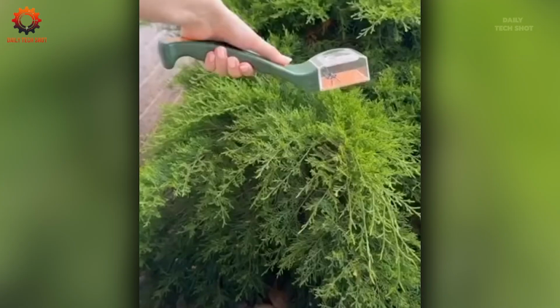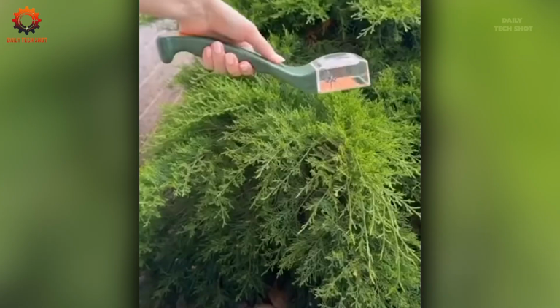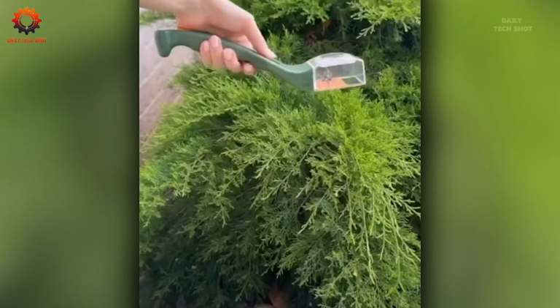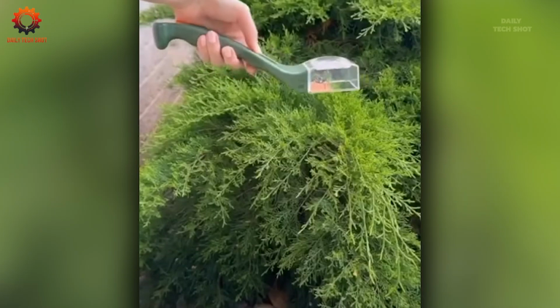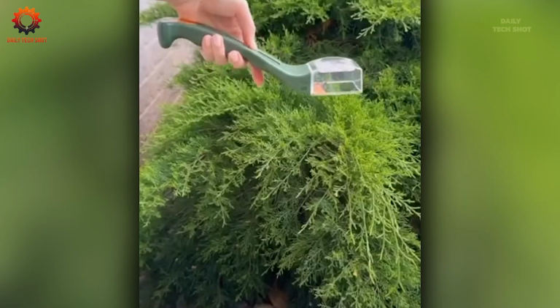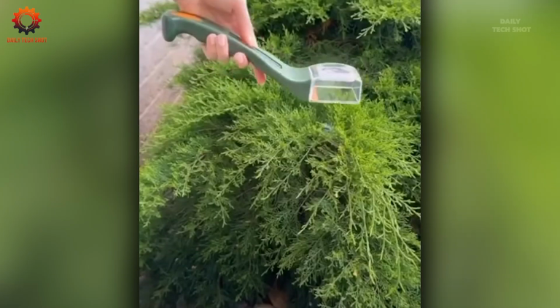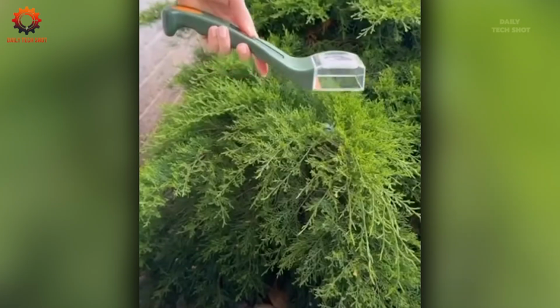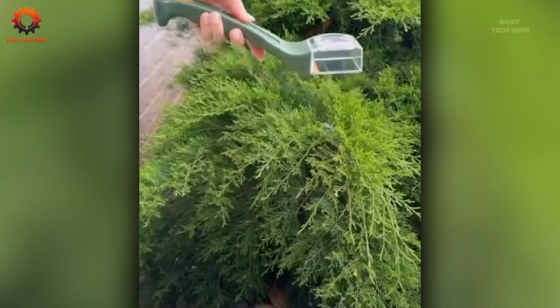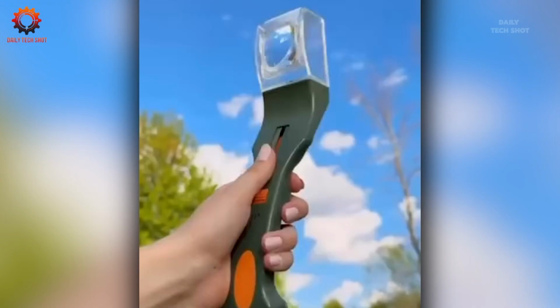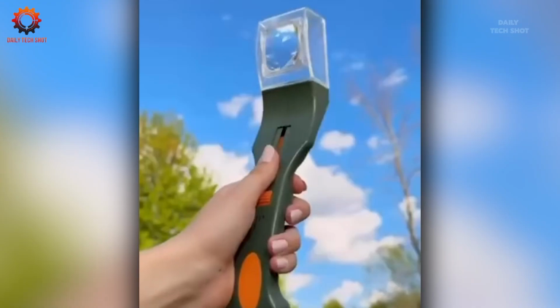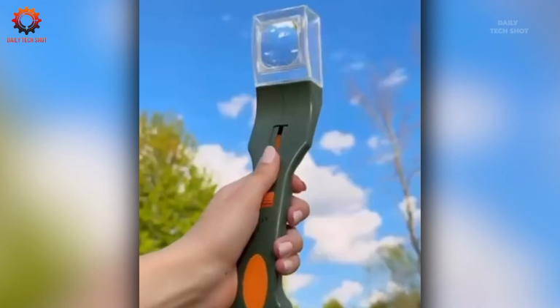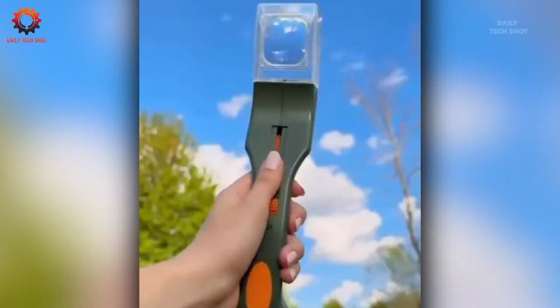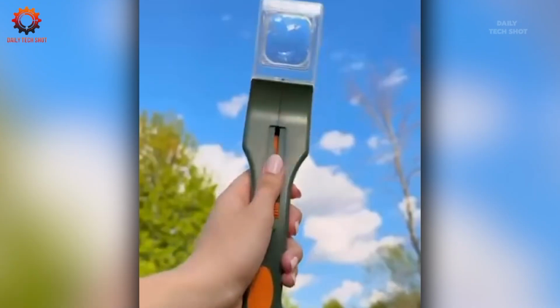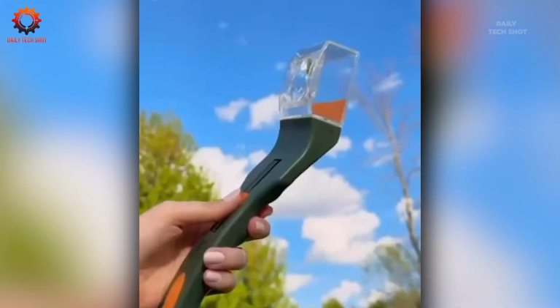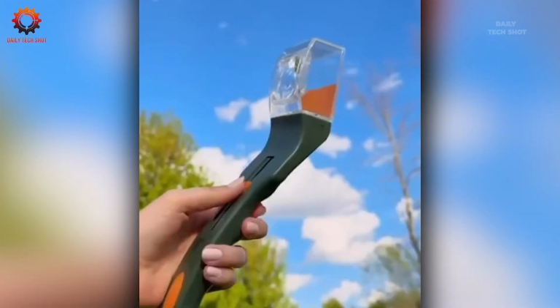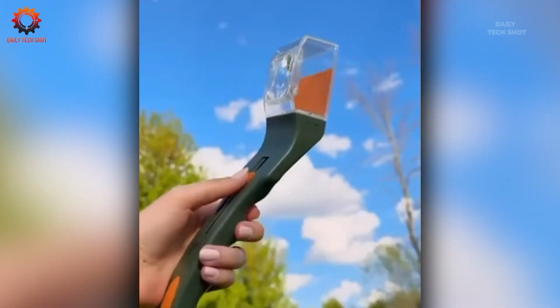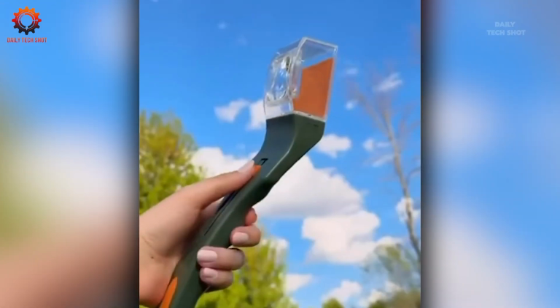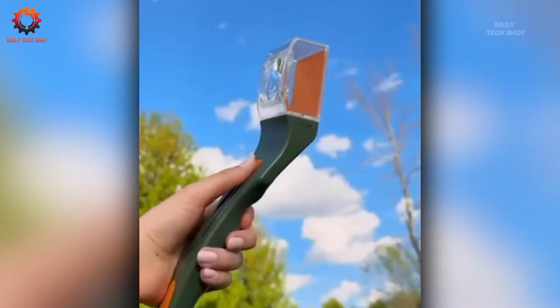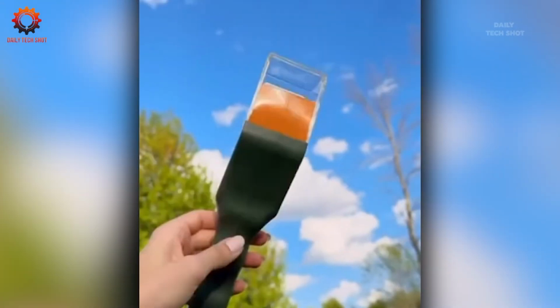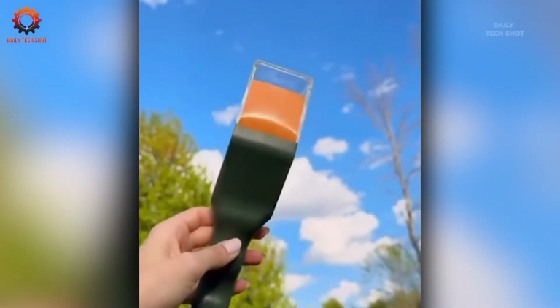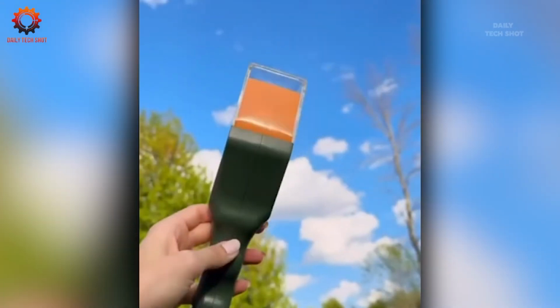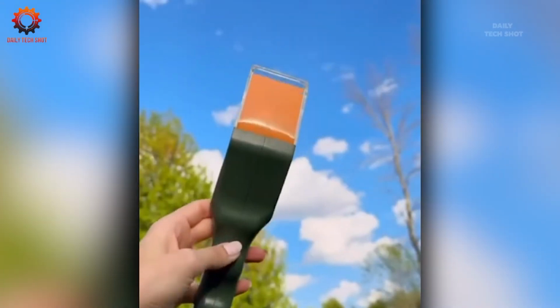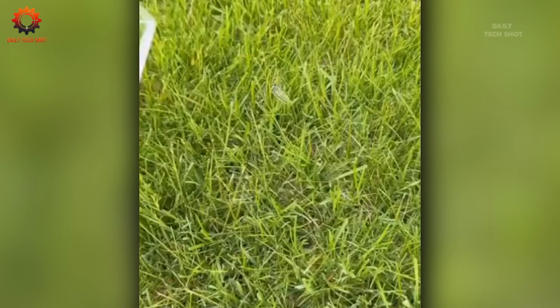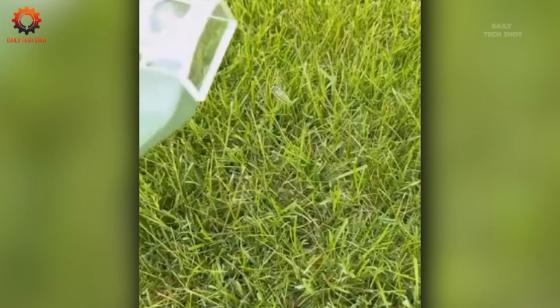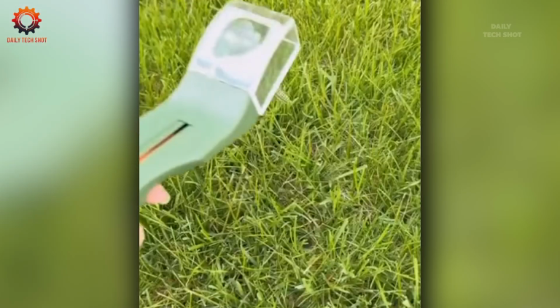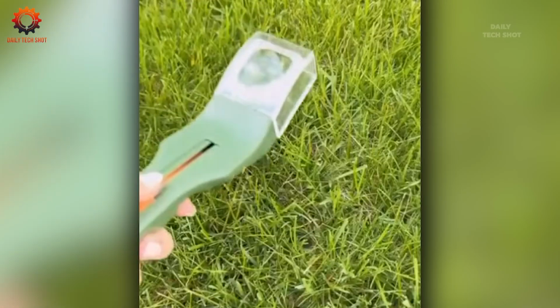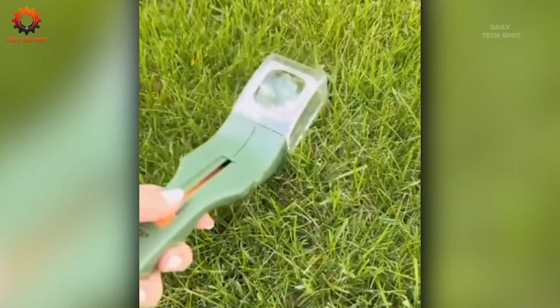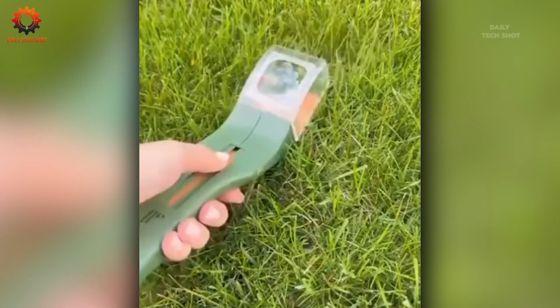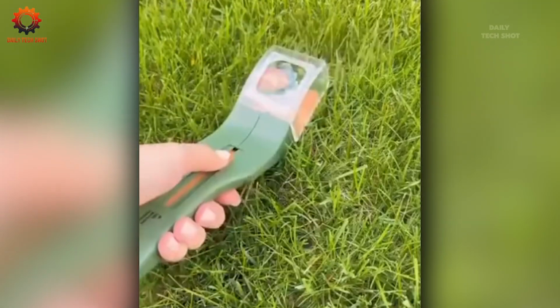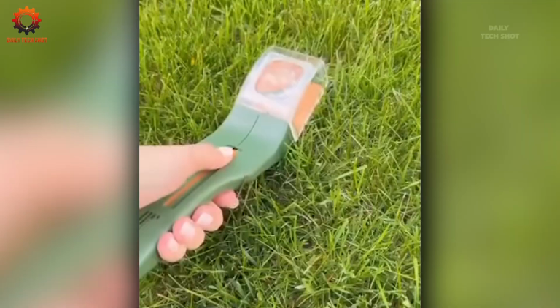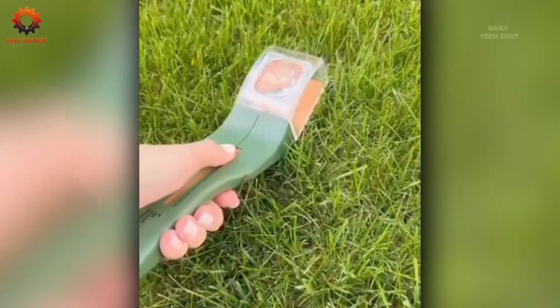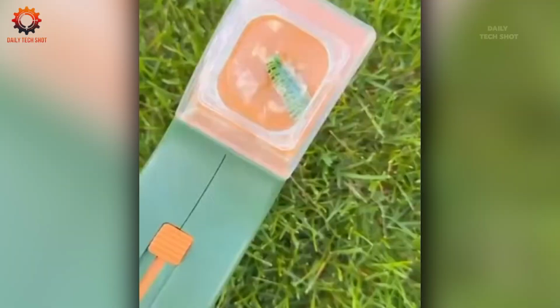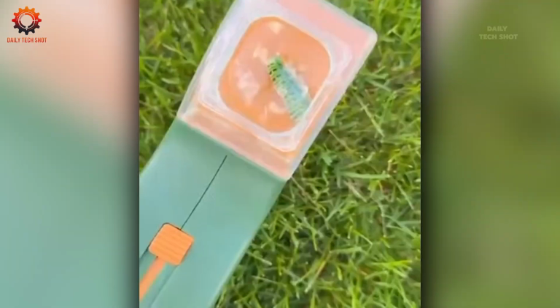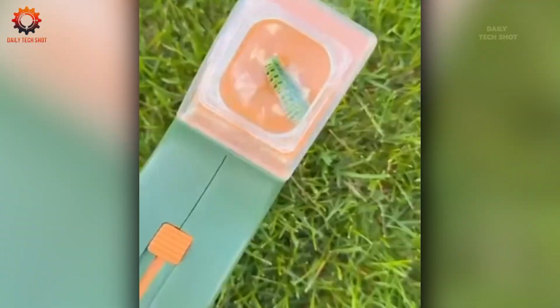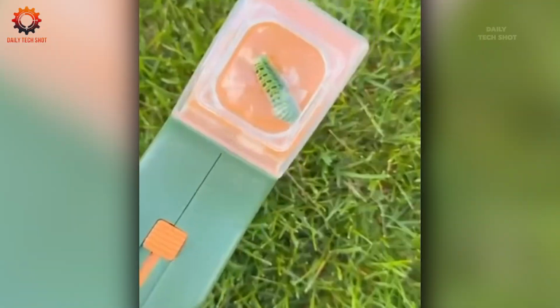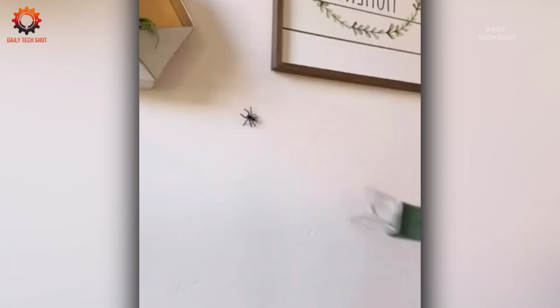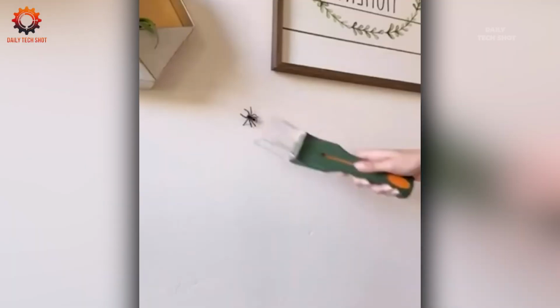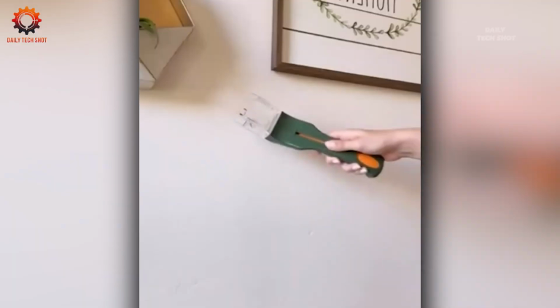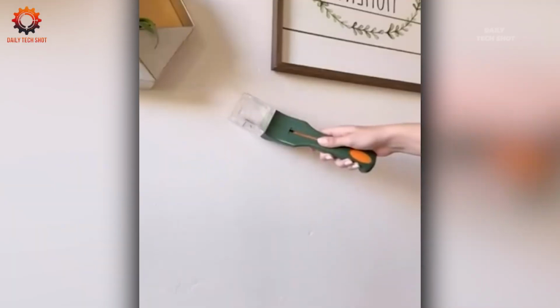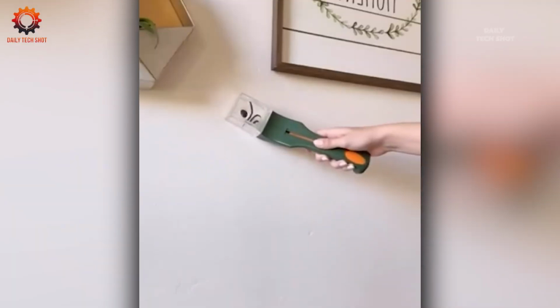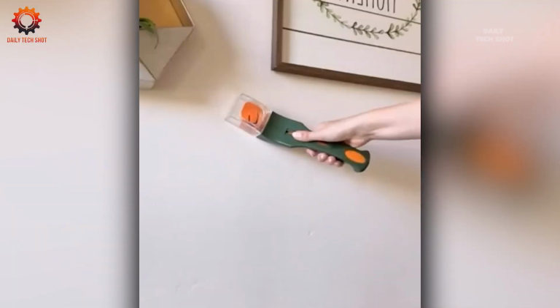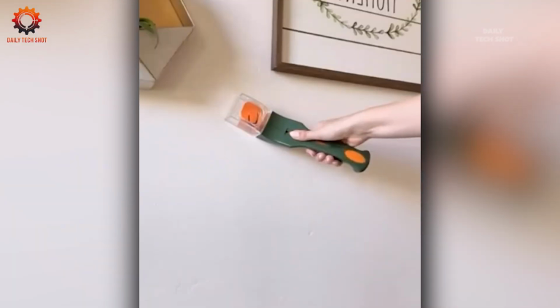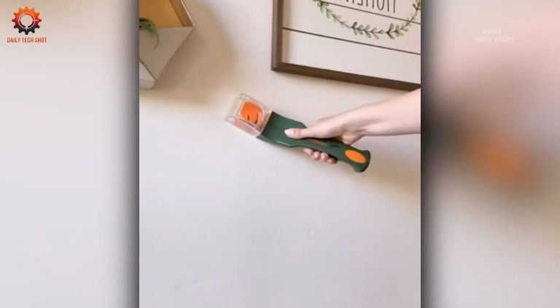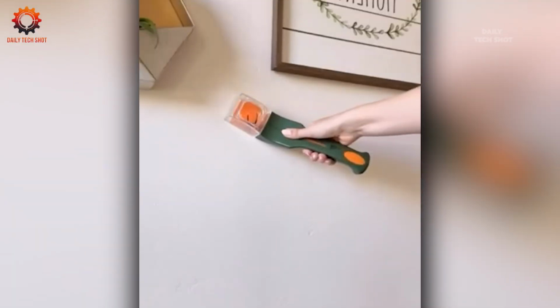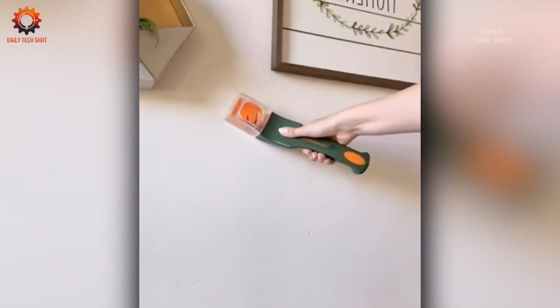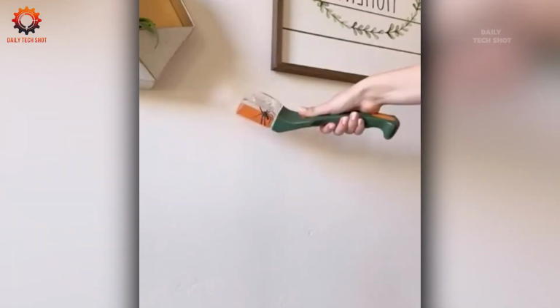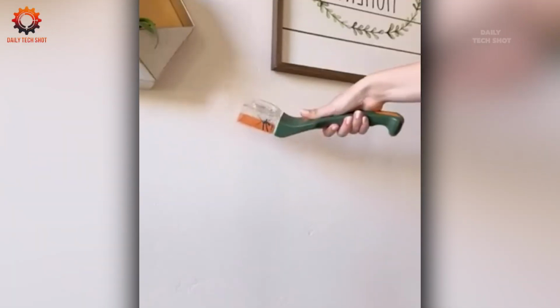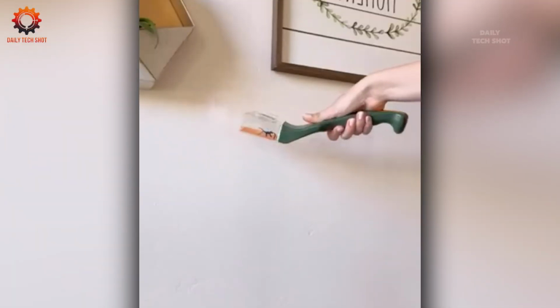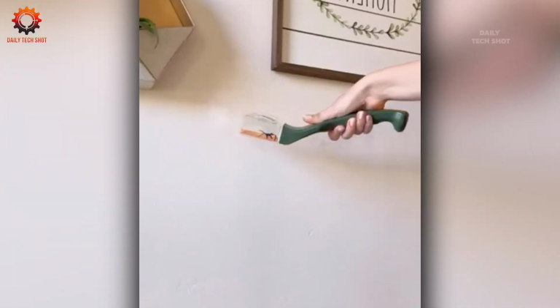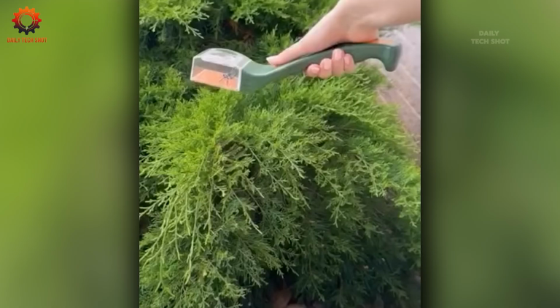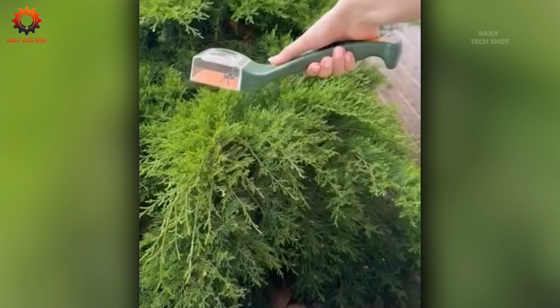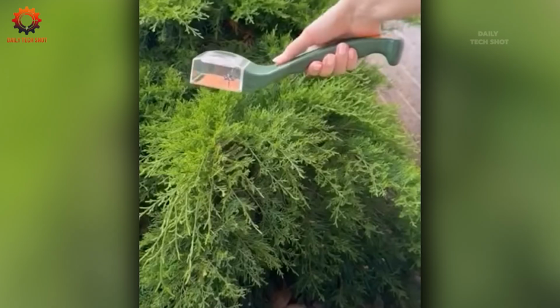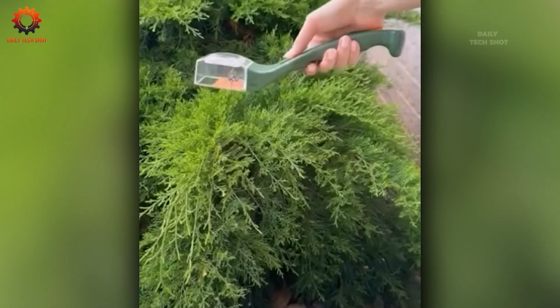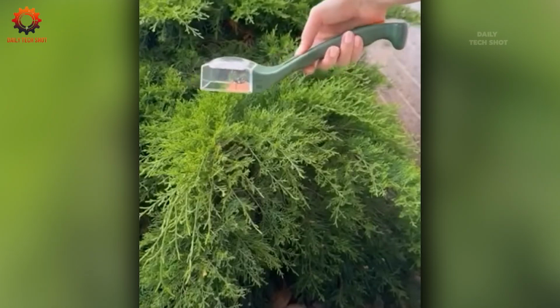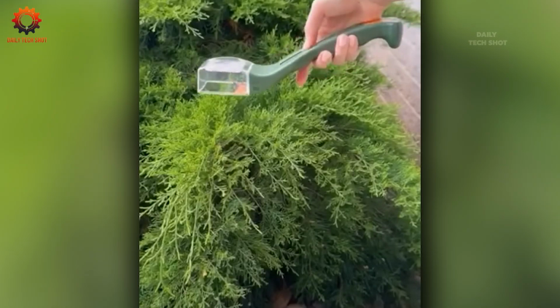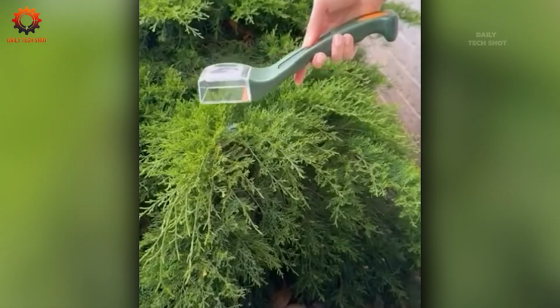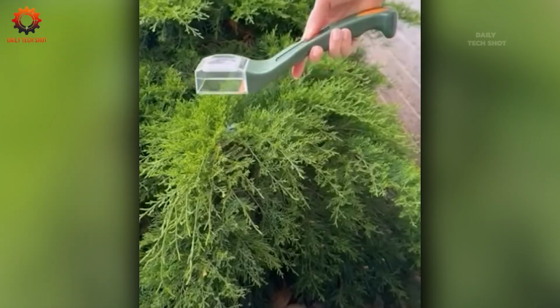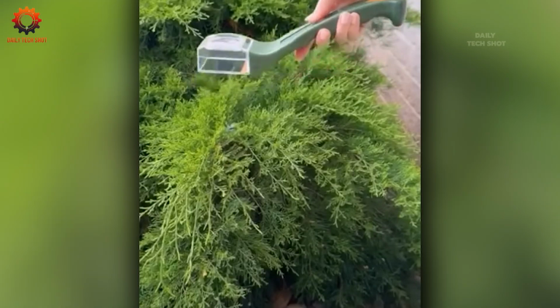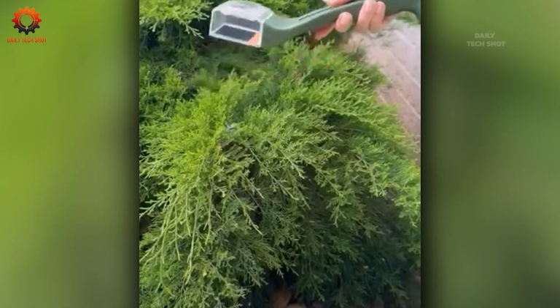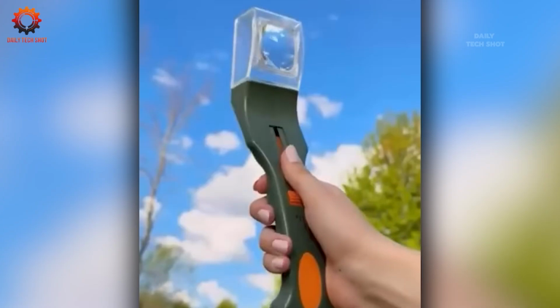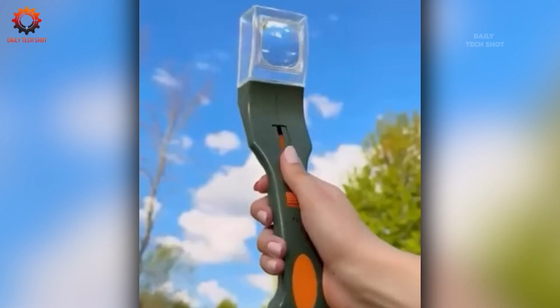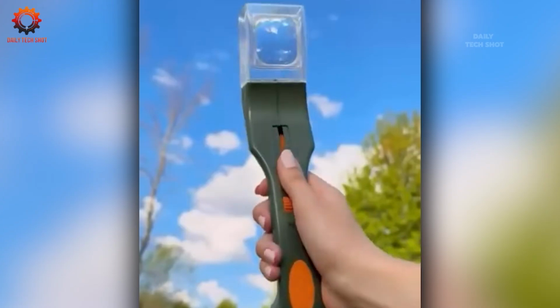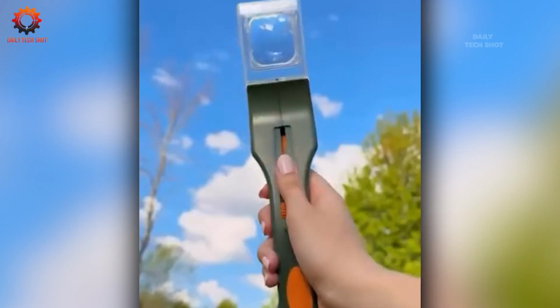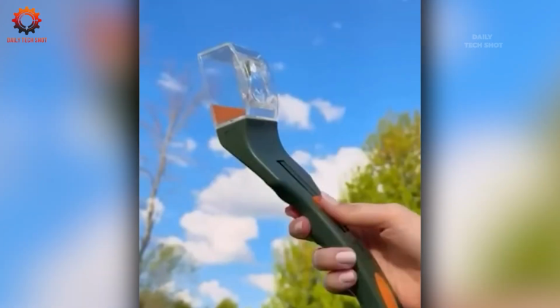Afraid of insects? This smart device captures them safely and humanely, allowing you to release them with ease and no harm.